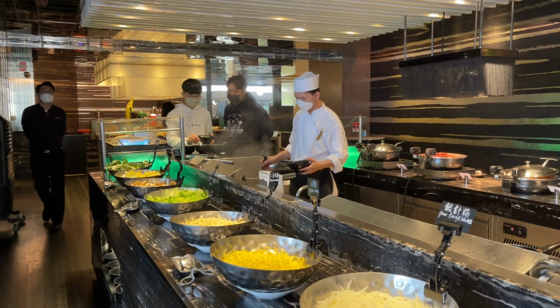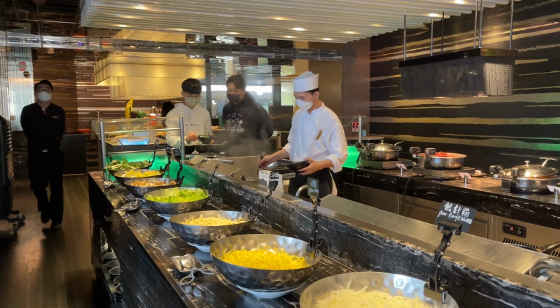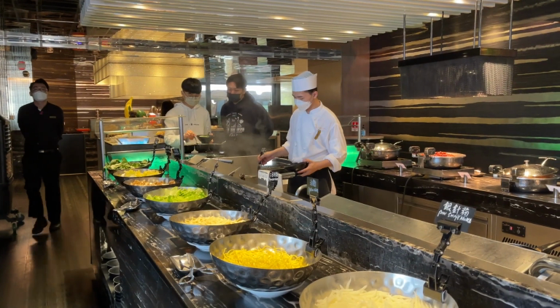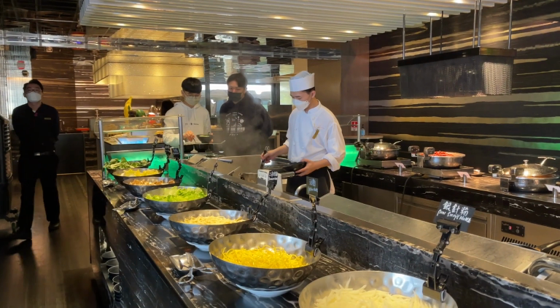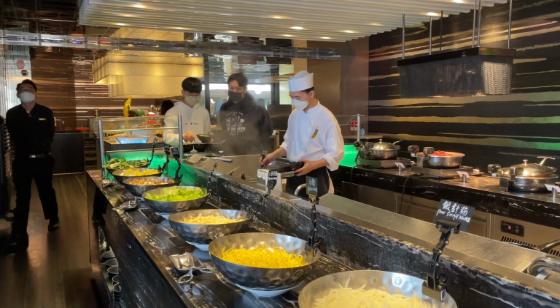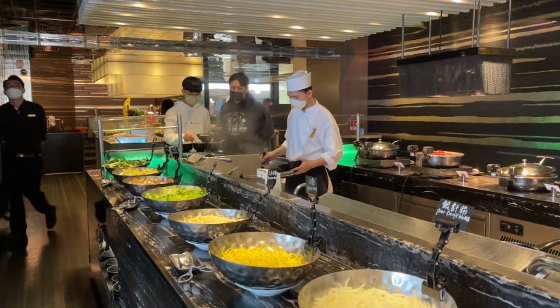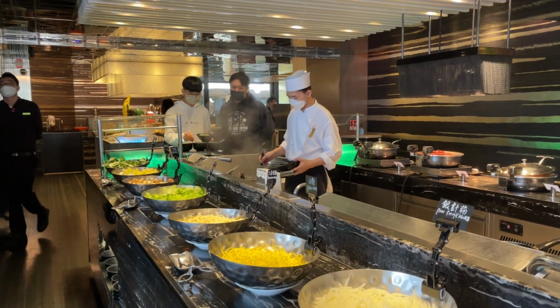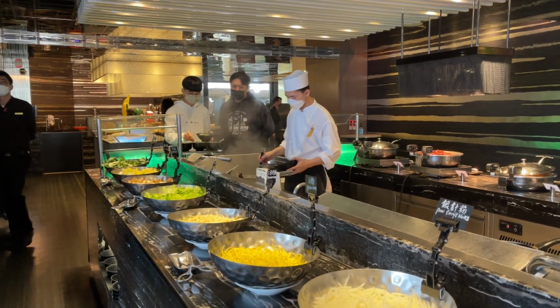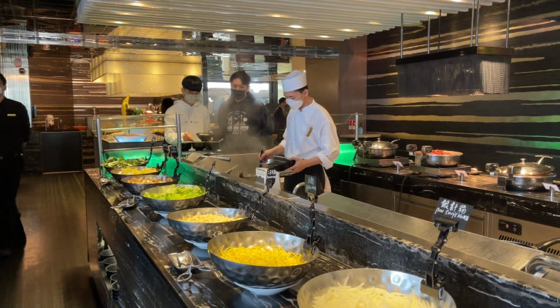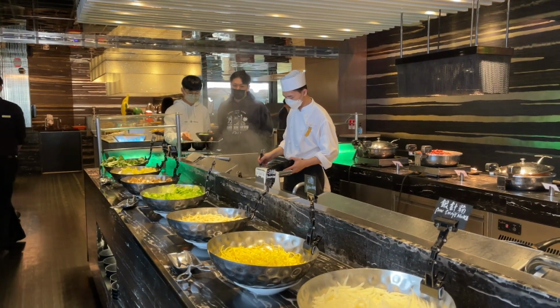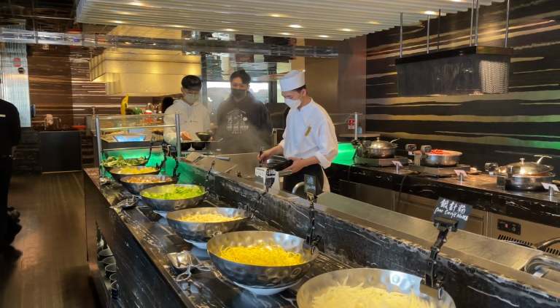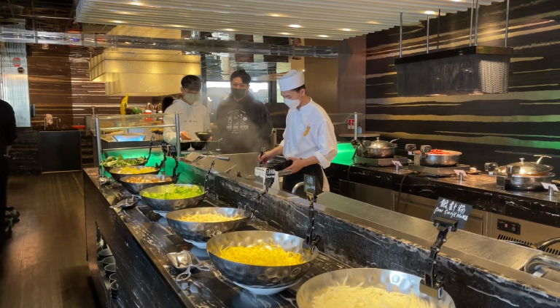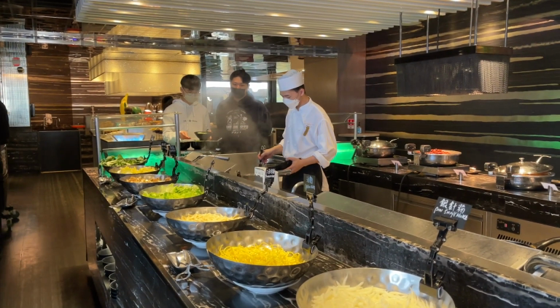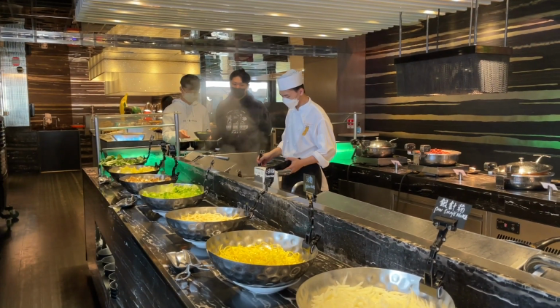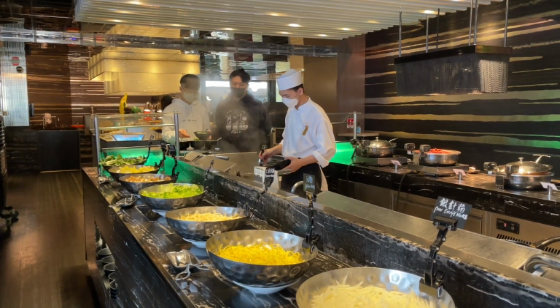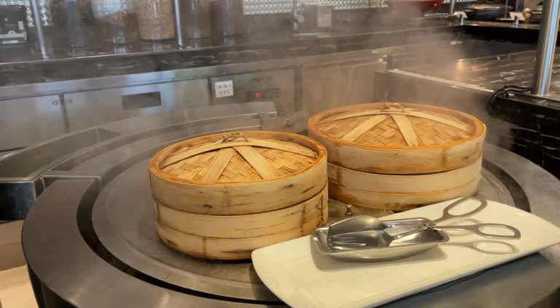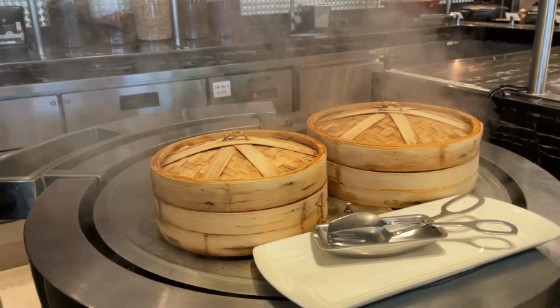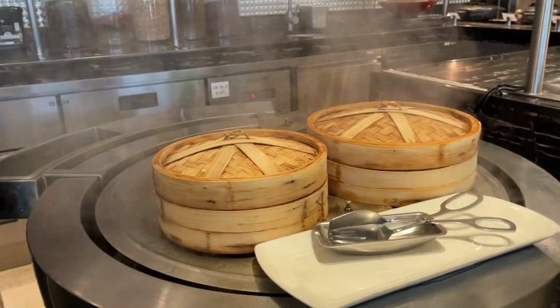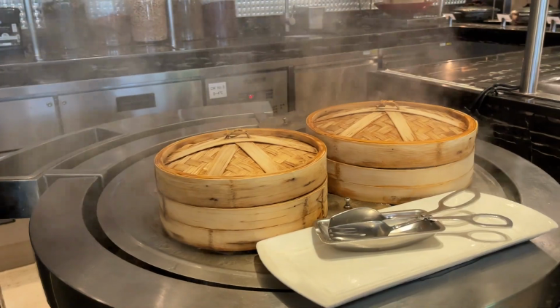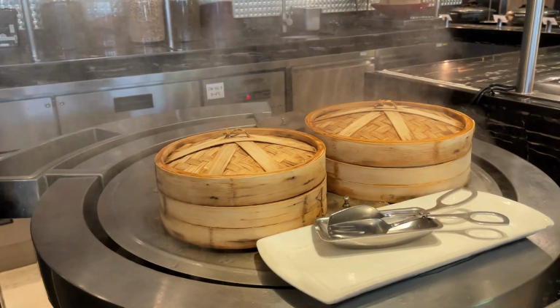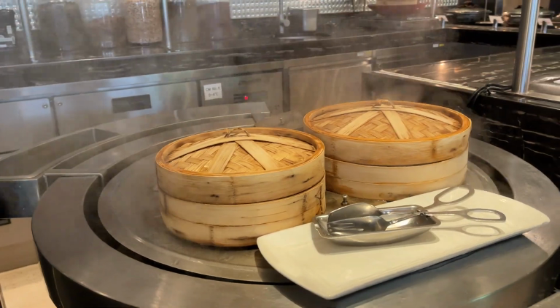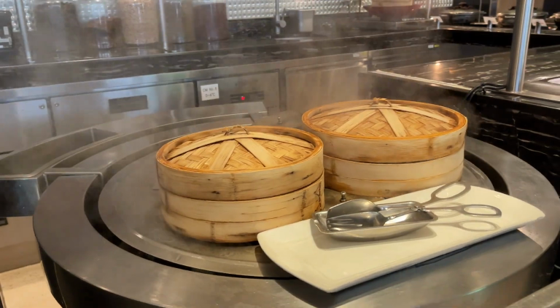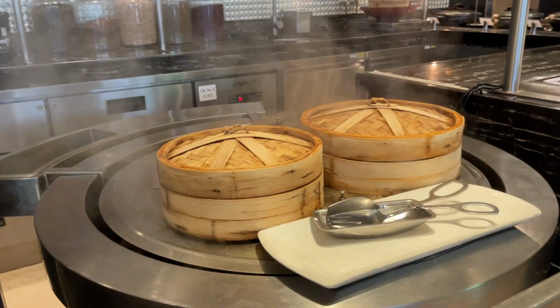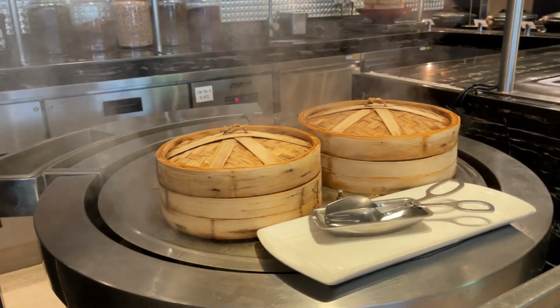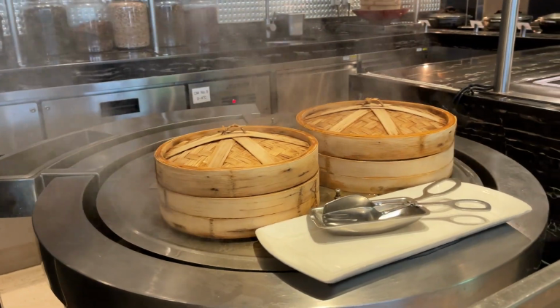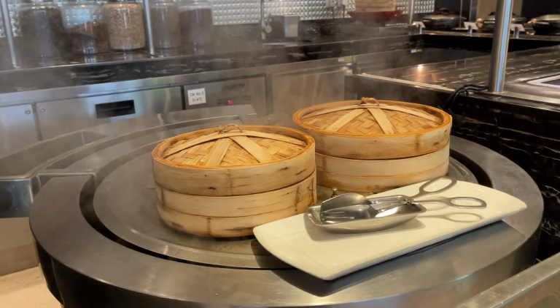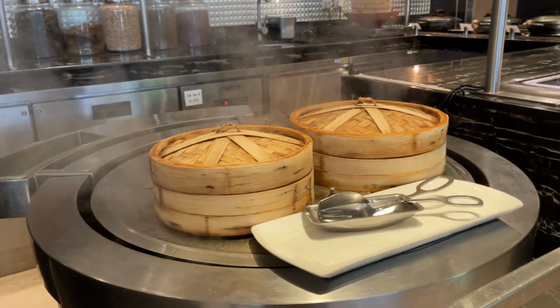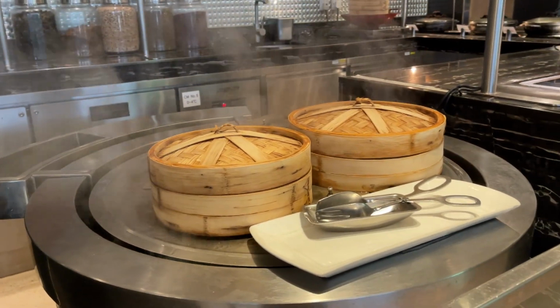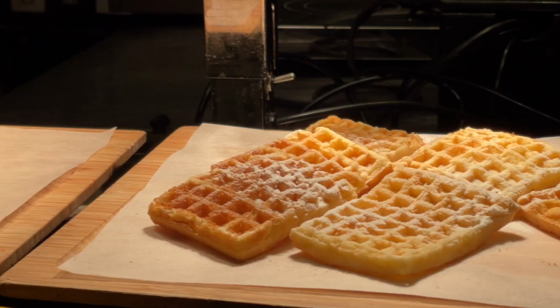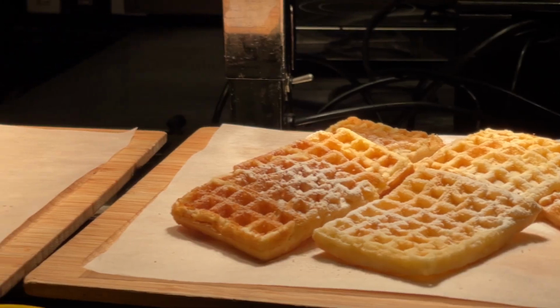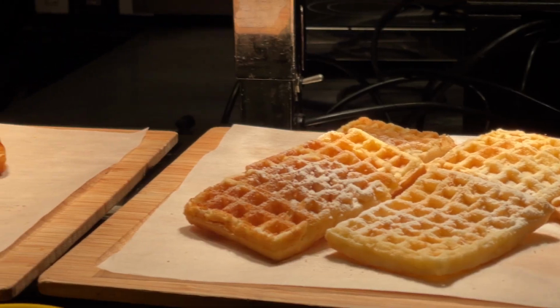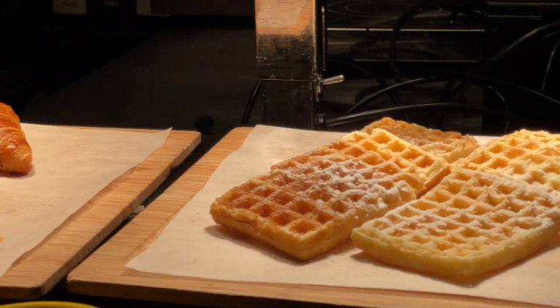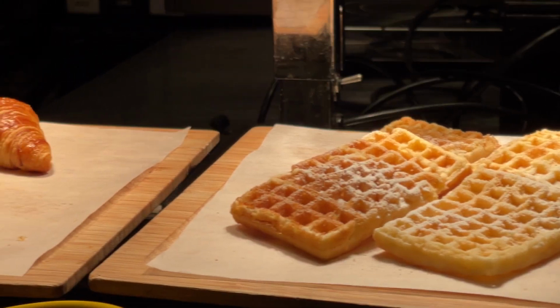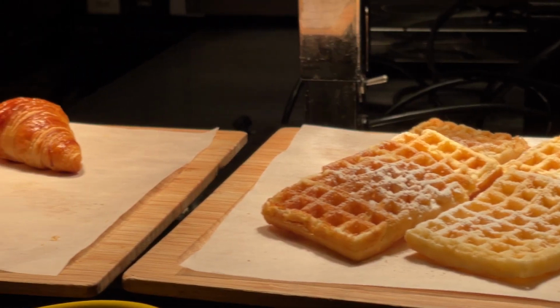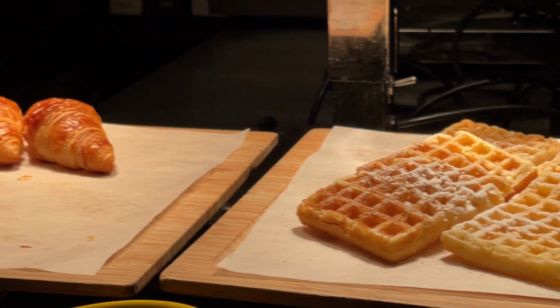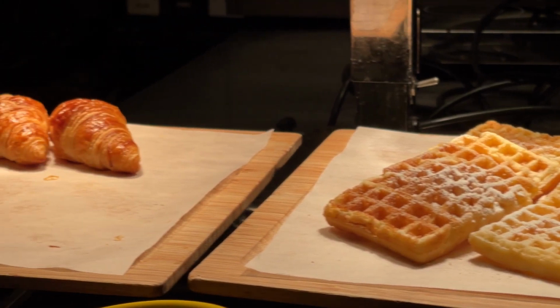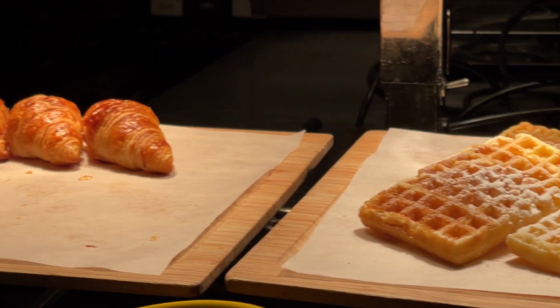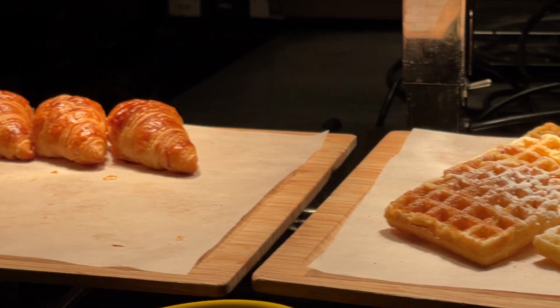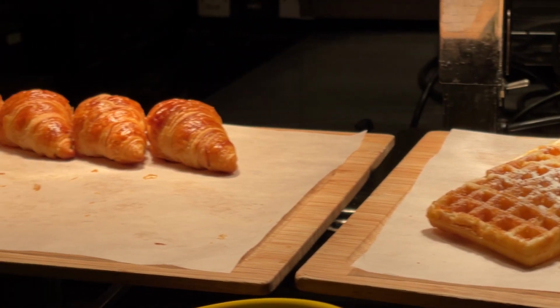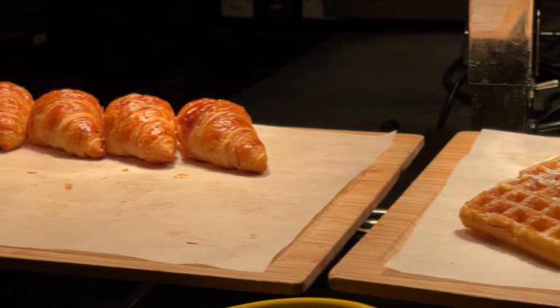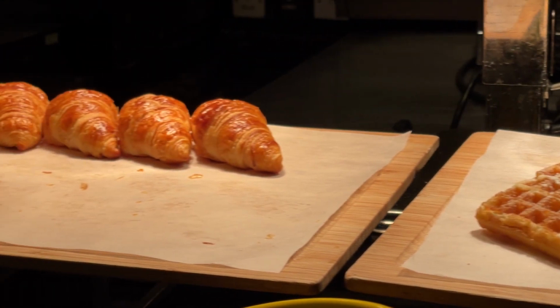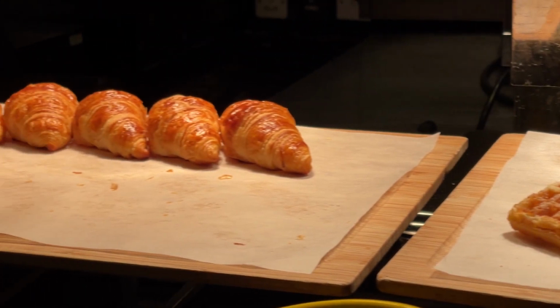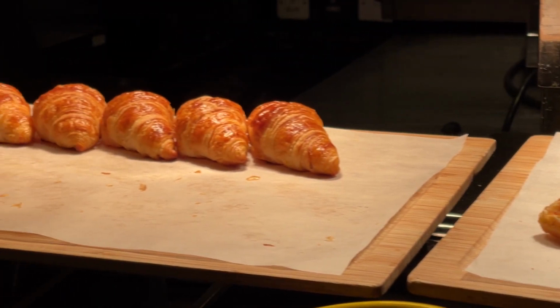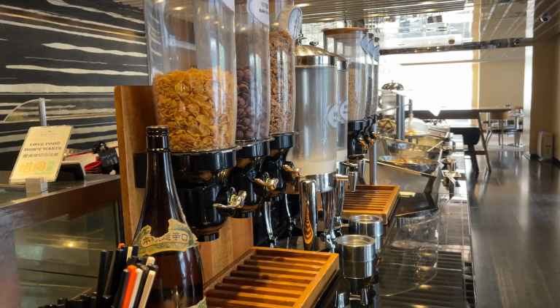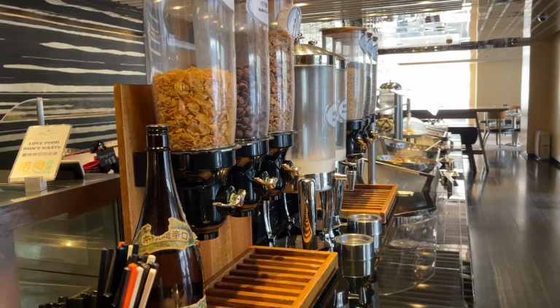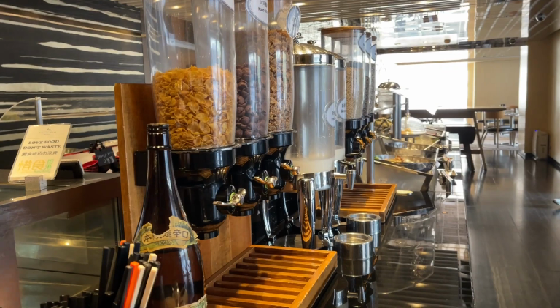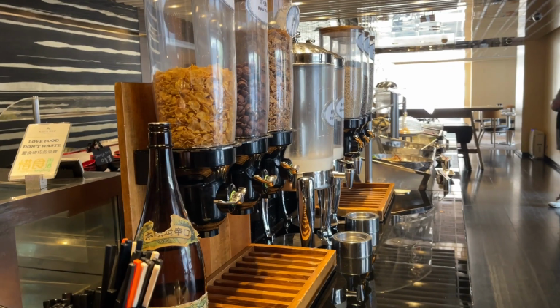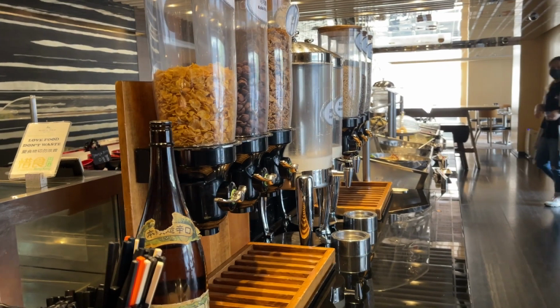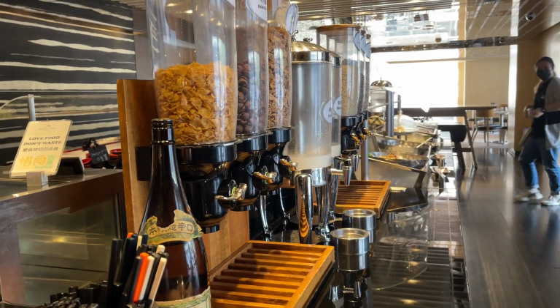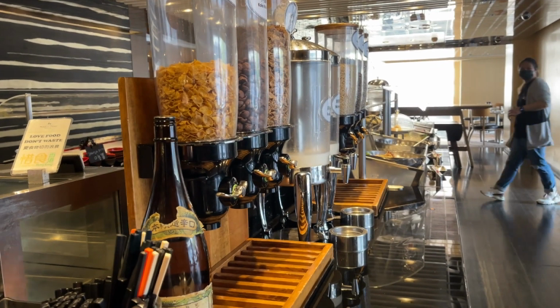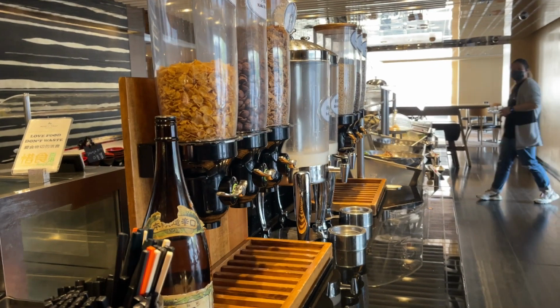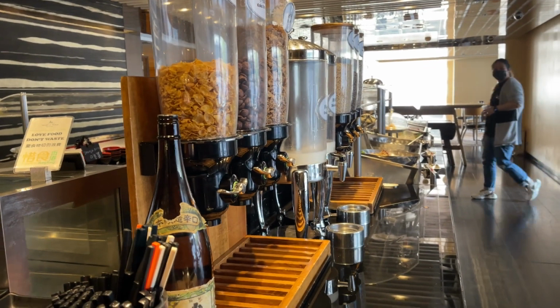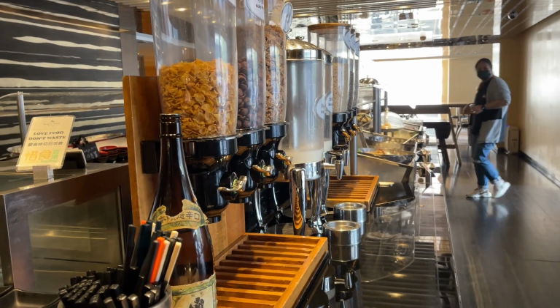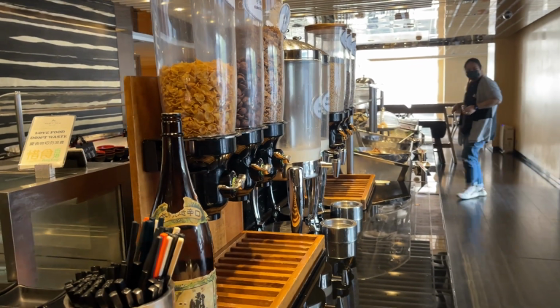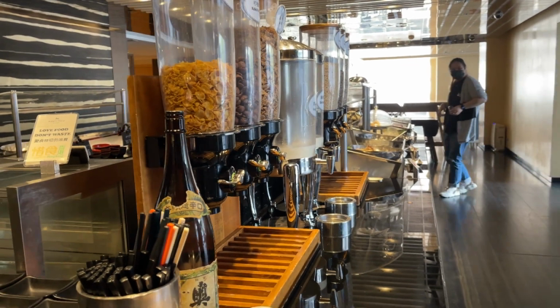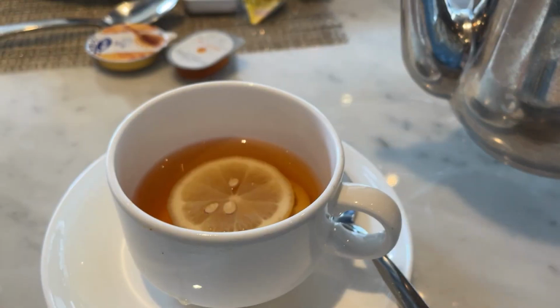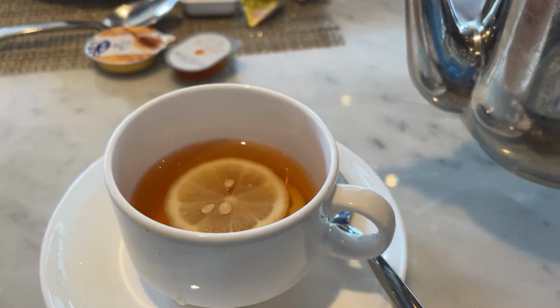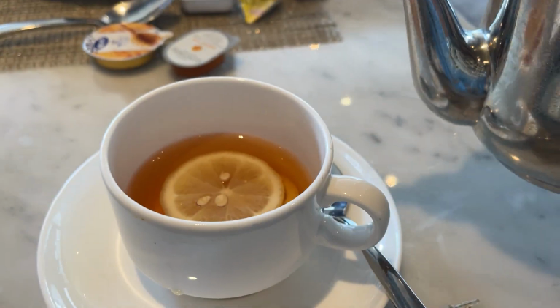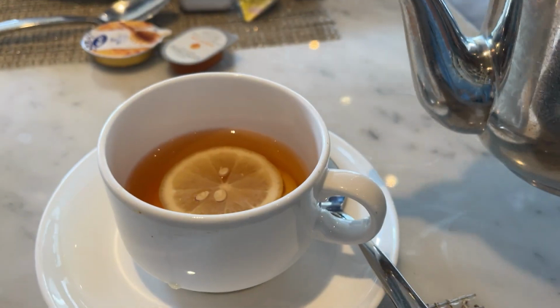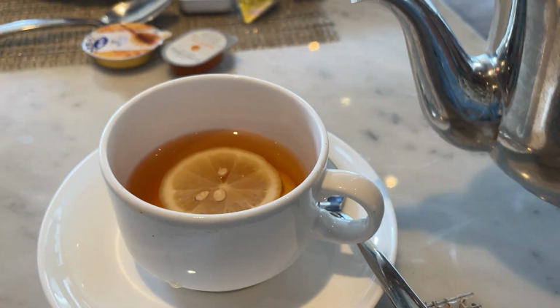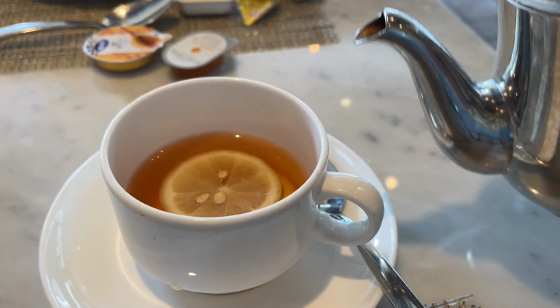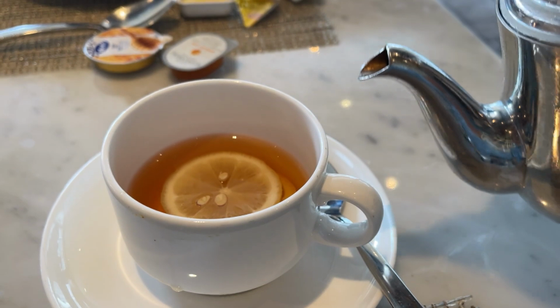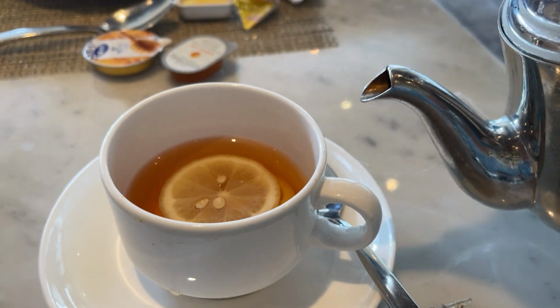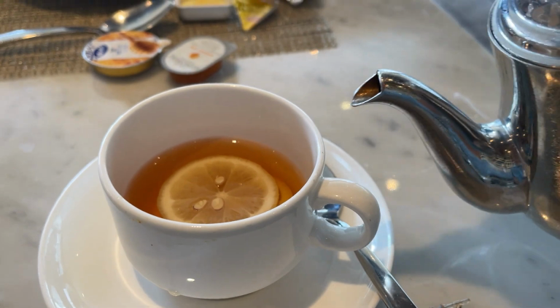They have a noodle bar, a Chinese food section, and of course Western food with carbs and cereals, etc., and of course, tea.